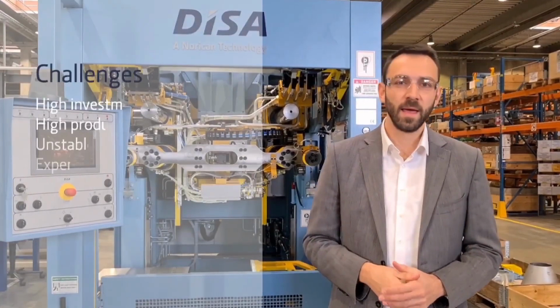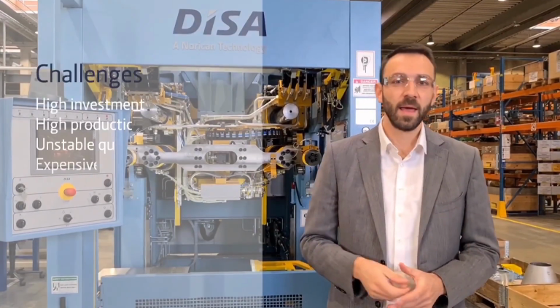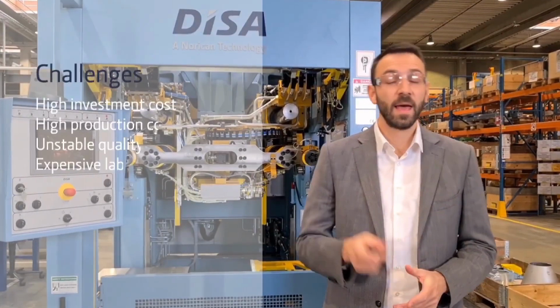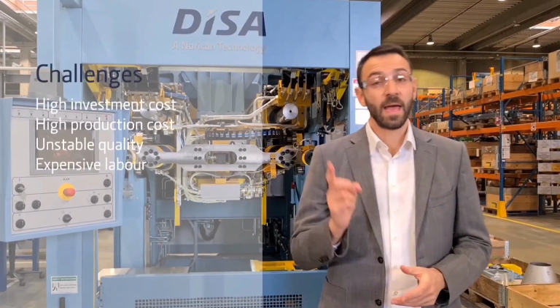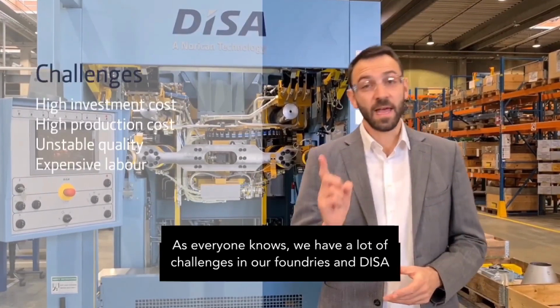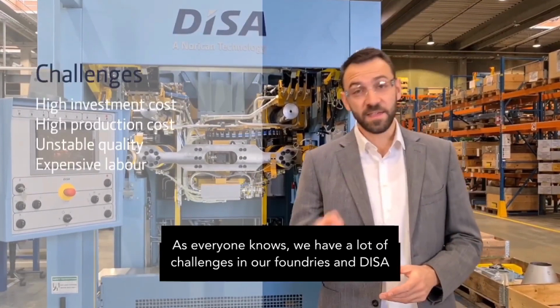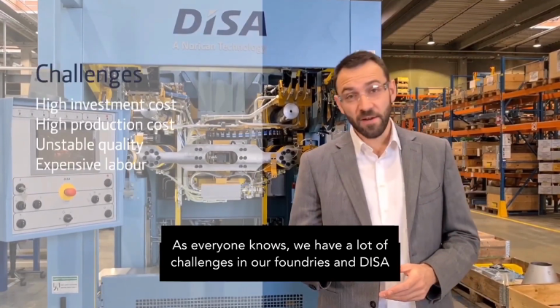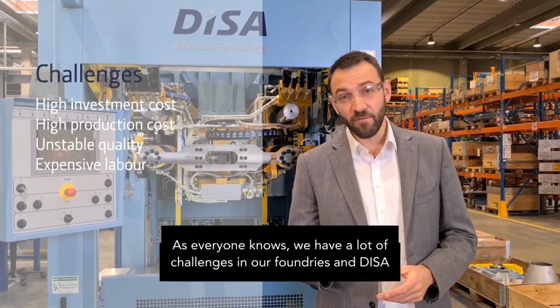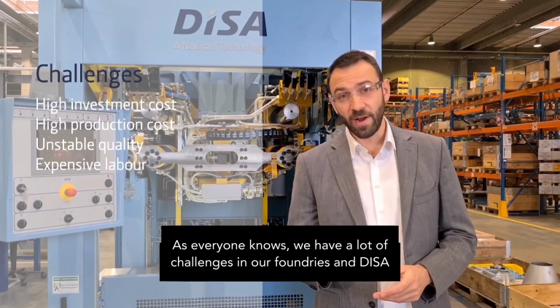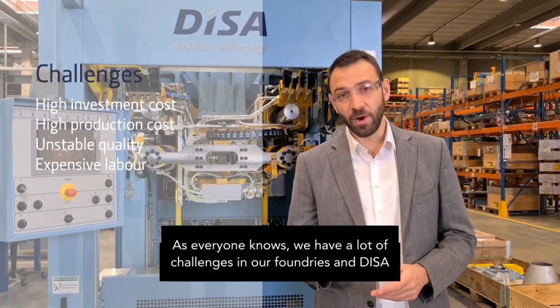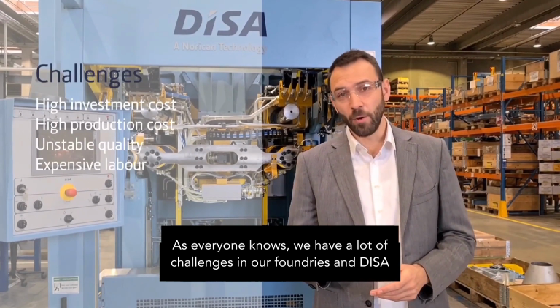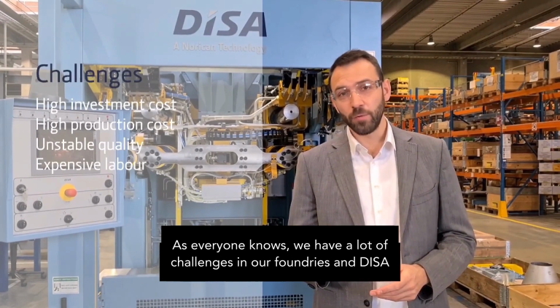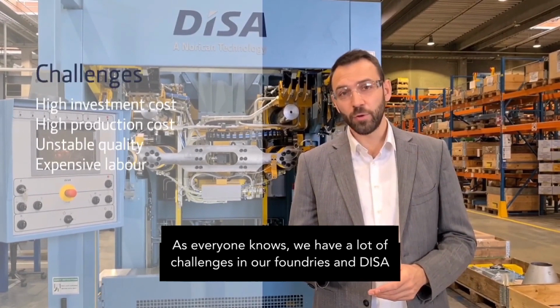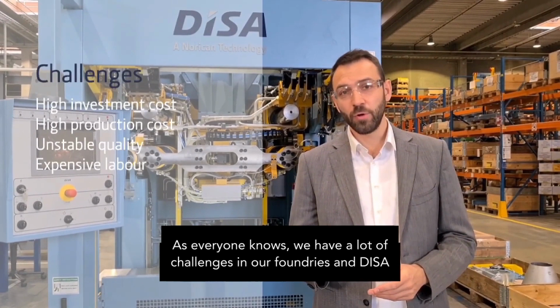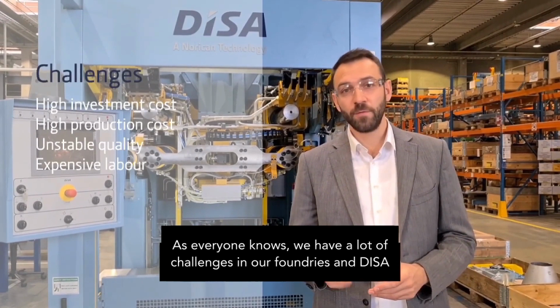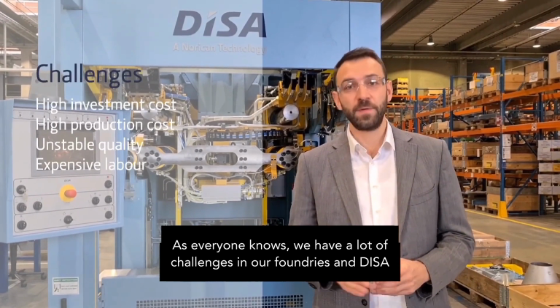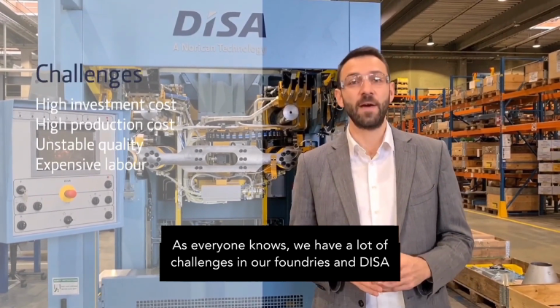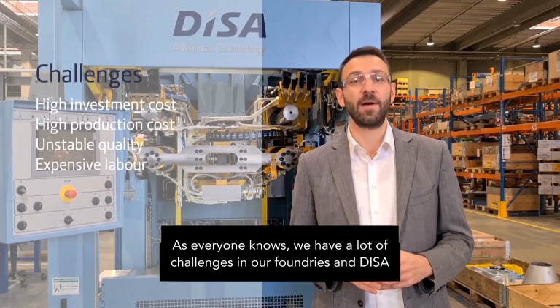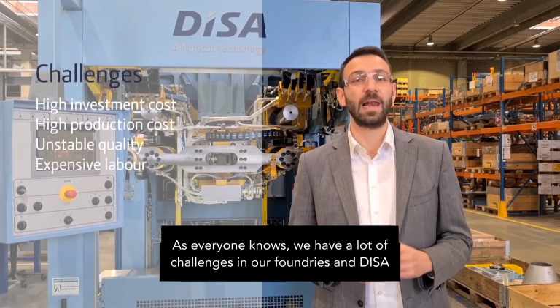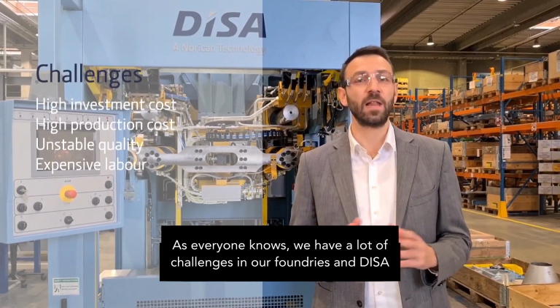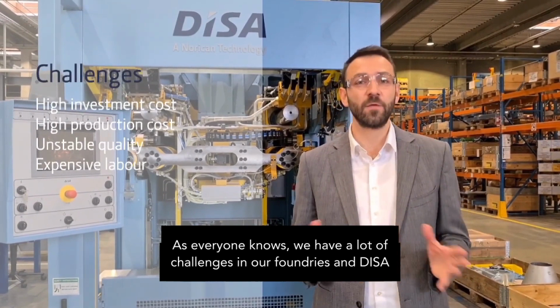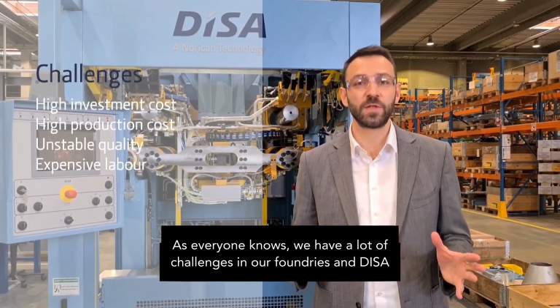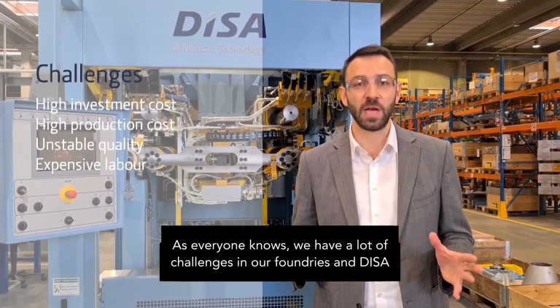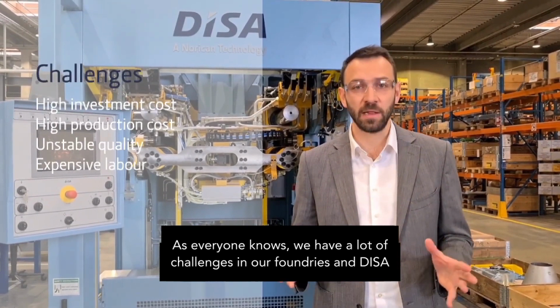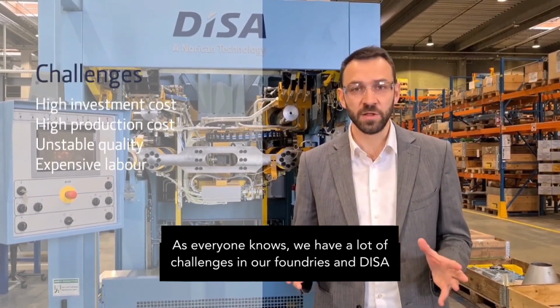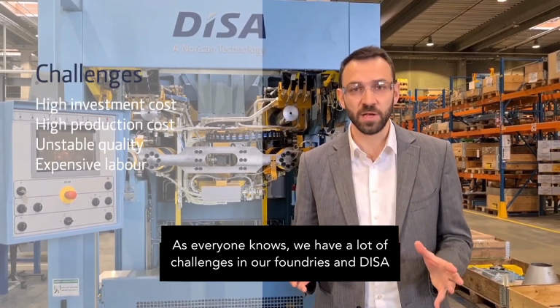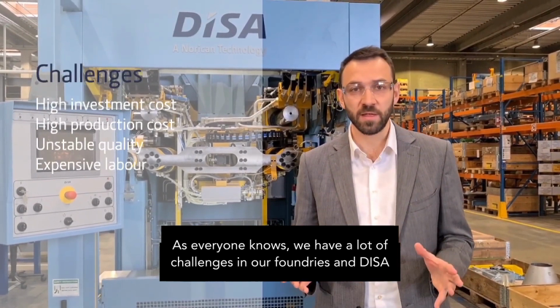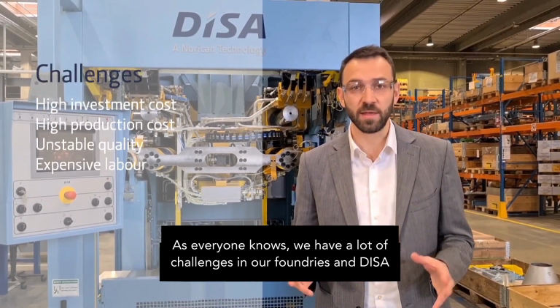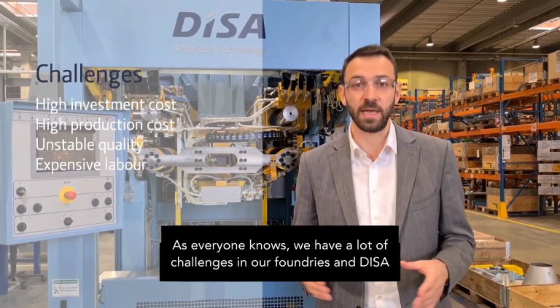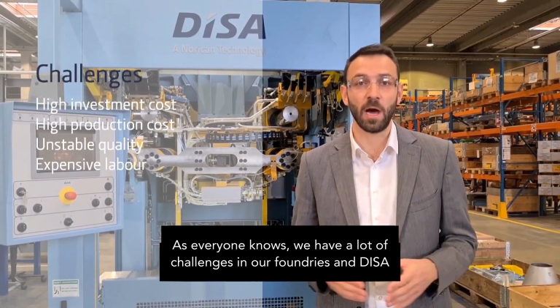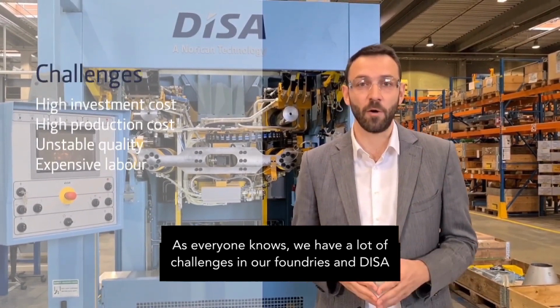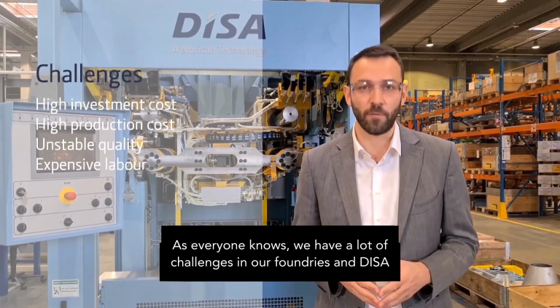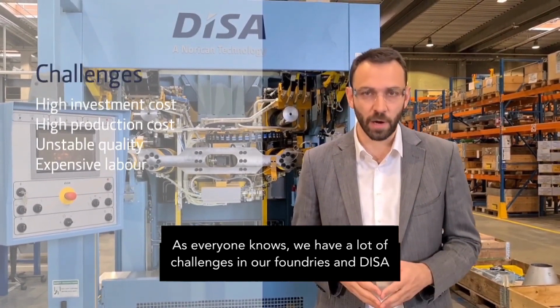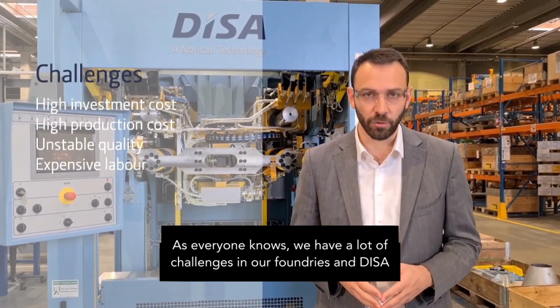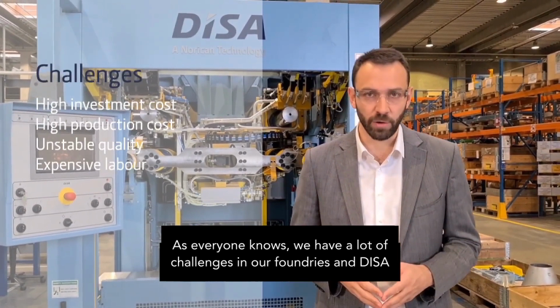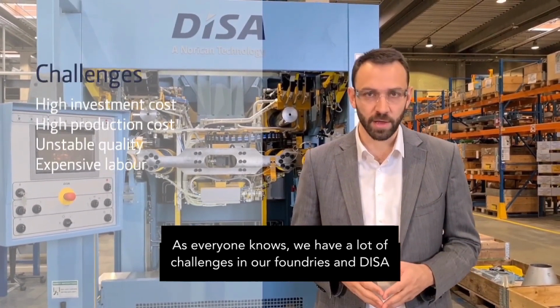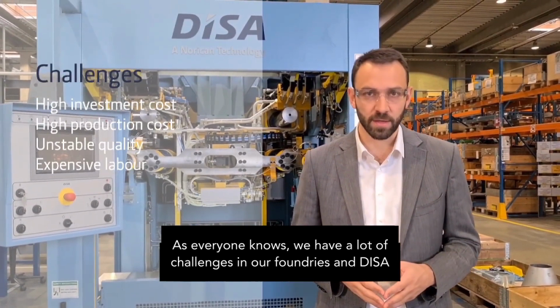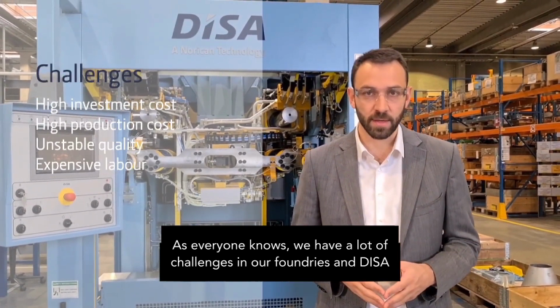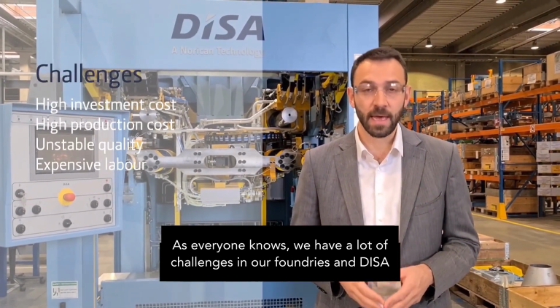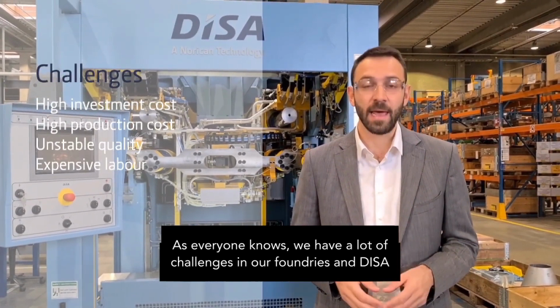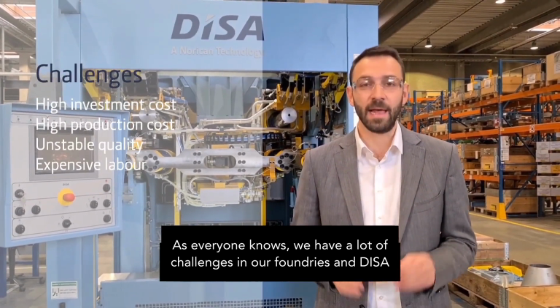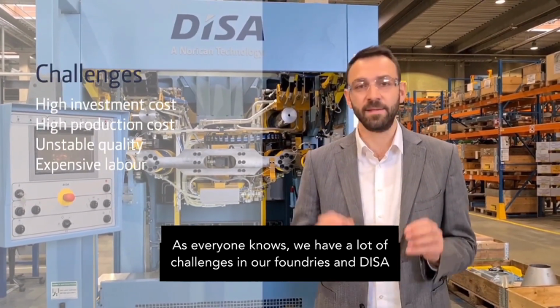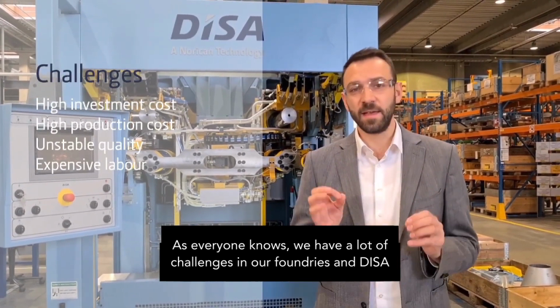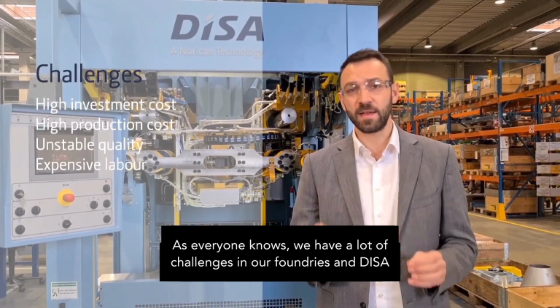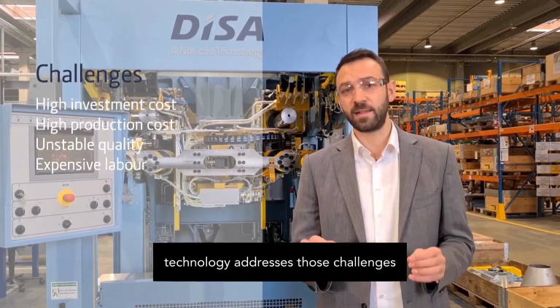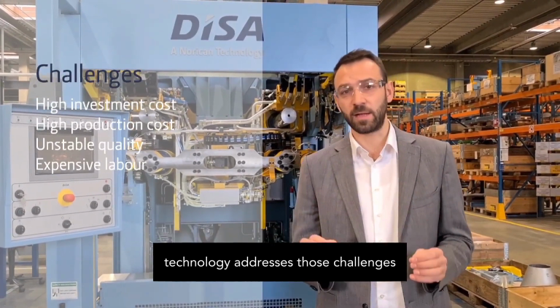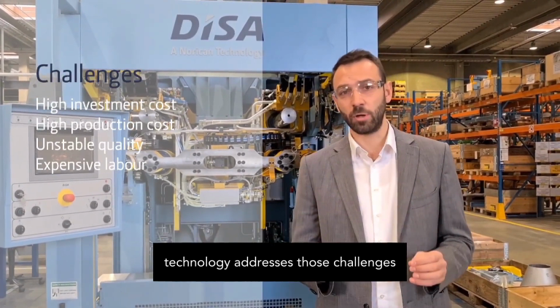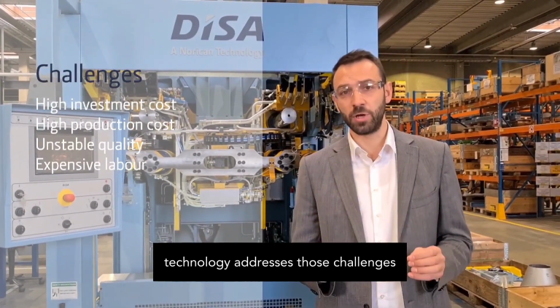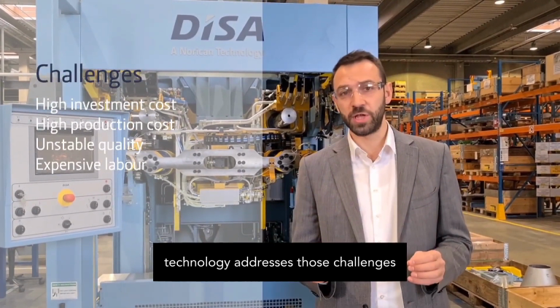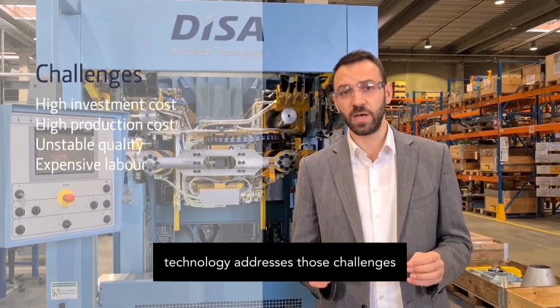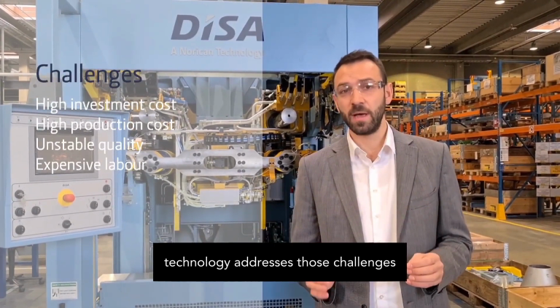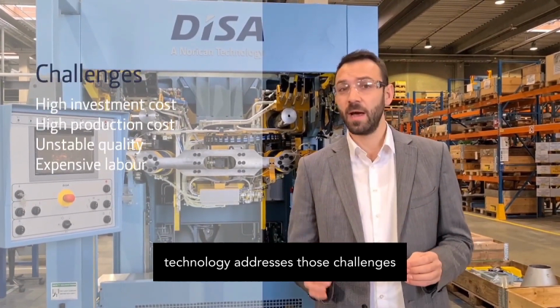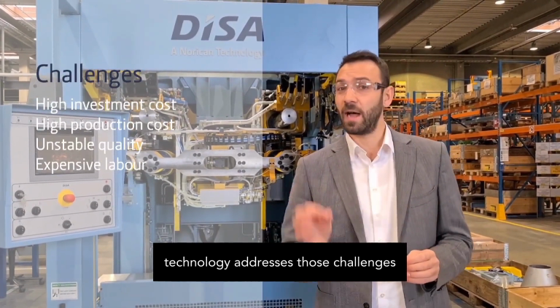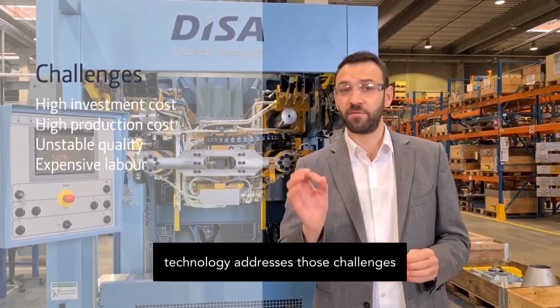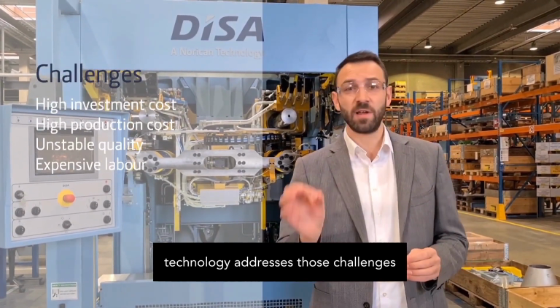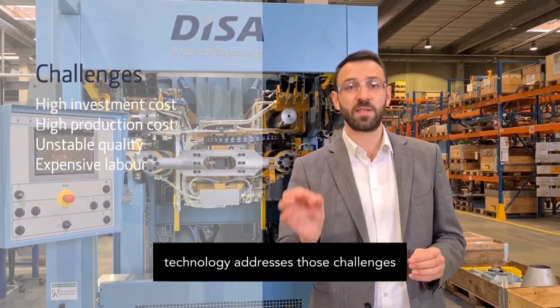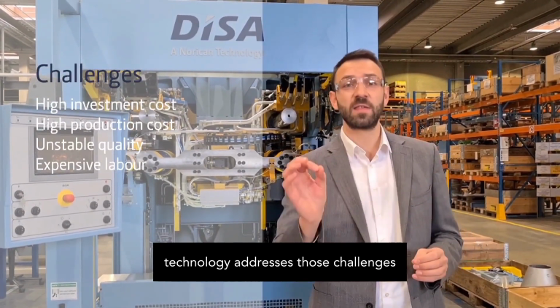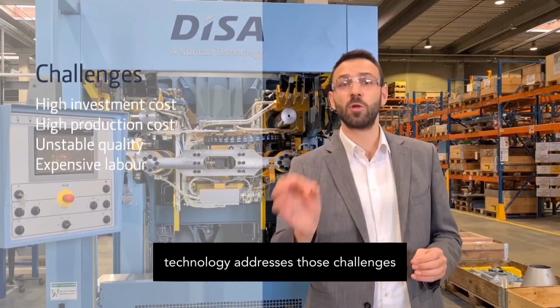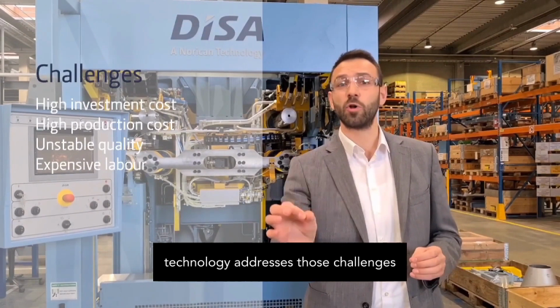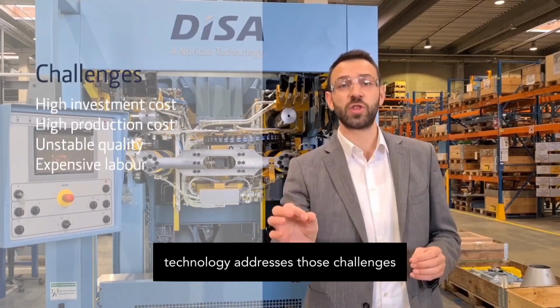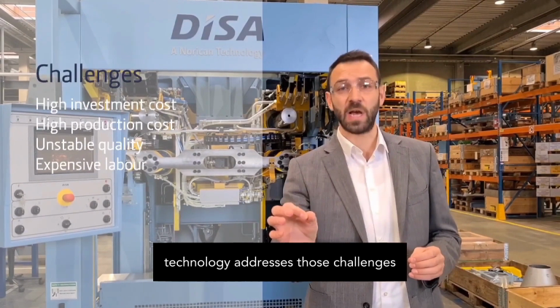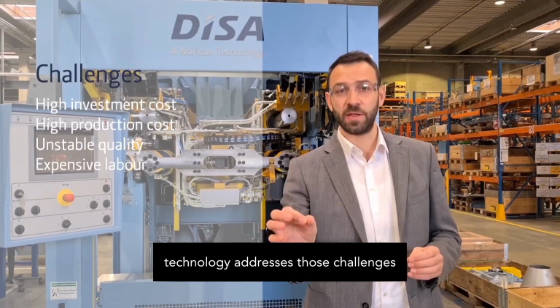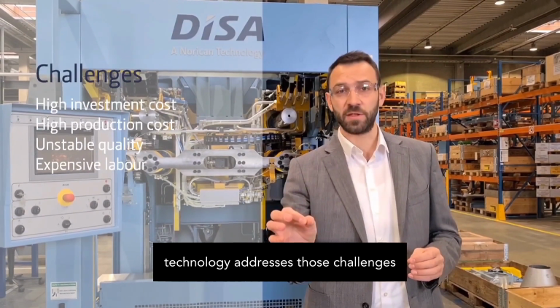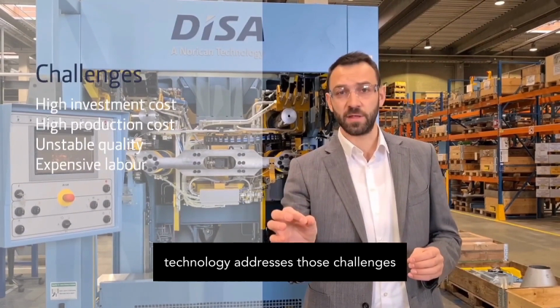As everyone knows, we have a lot of challenges in our foundries, and DISA technology addresses those challenges.